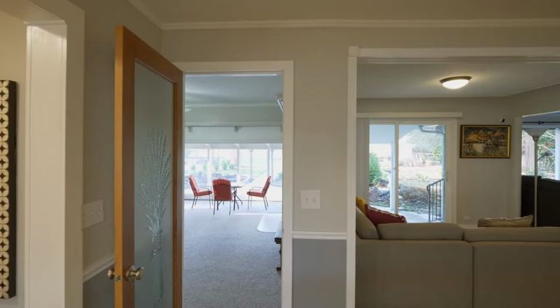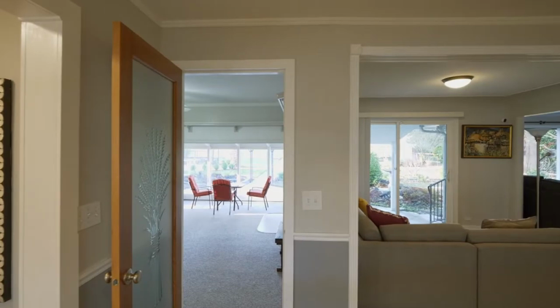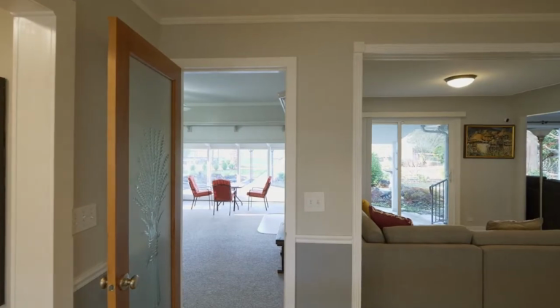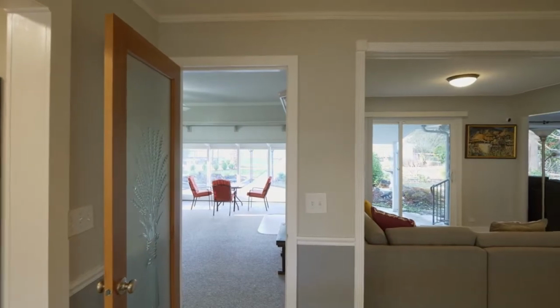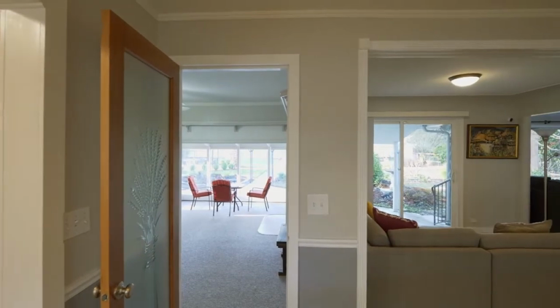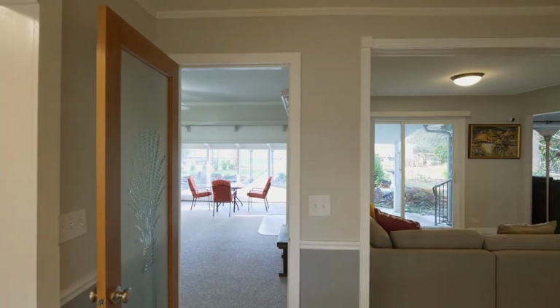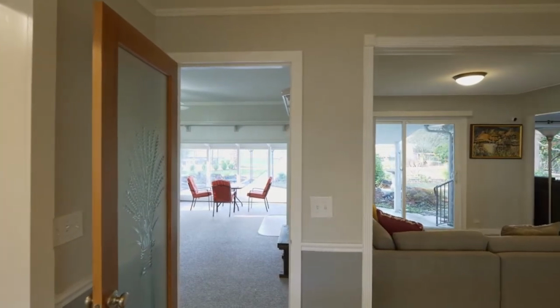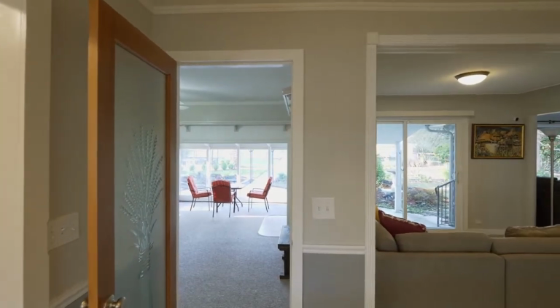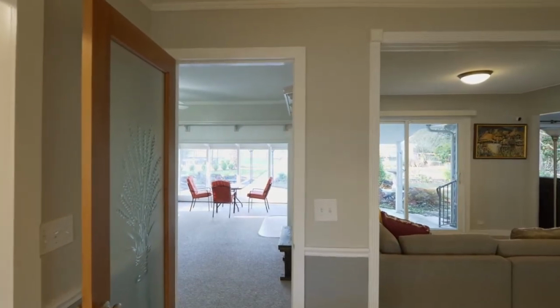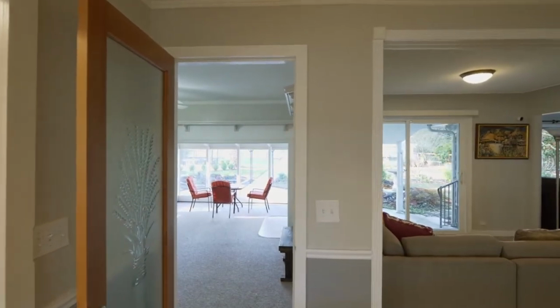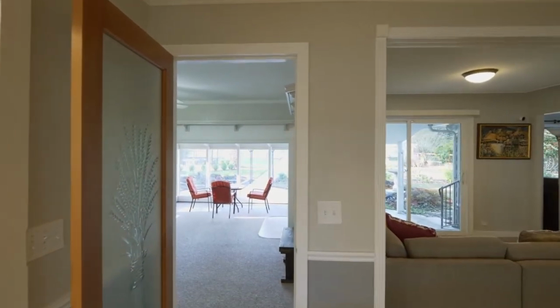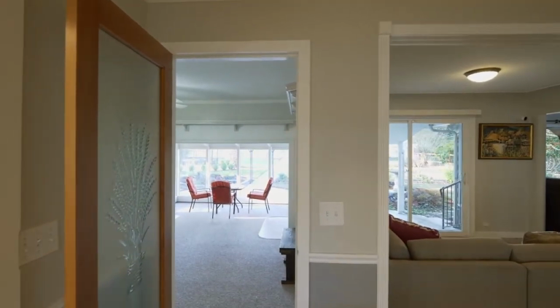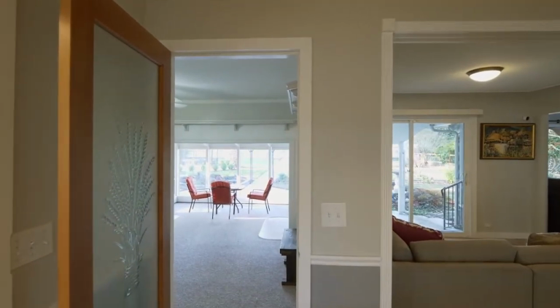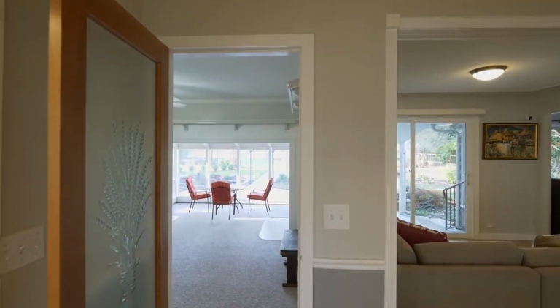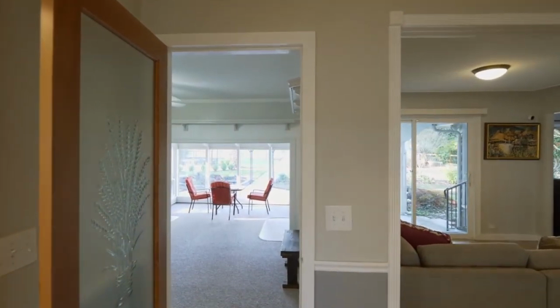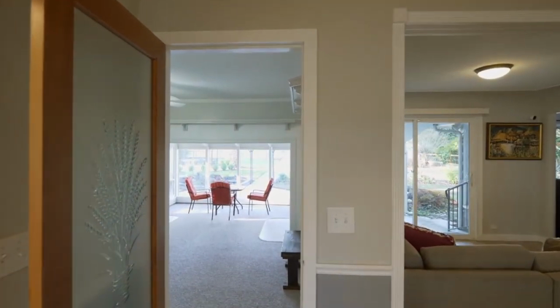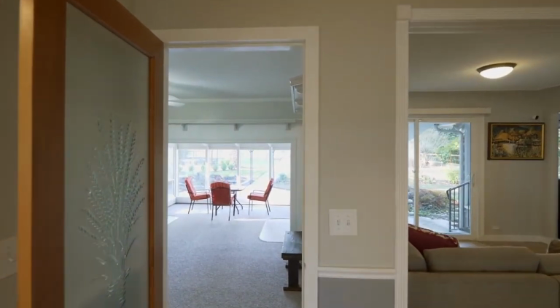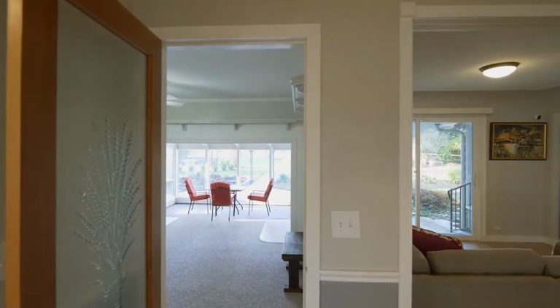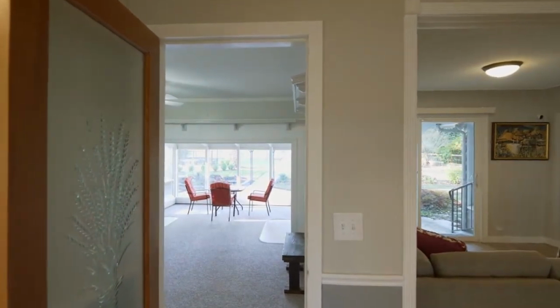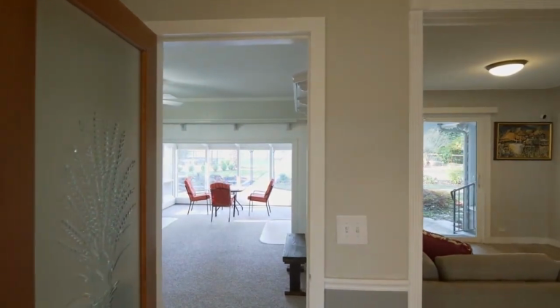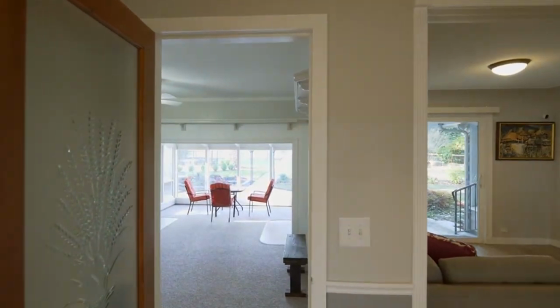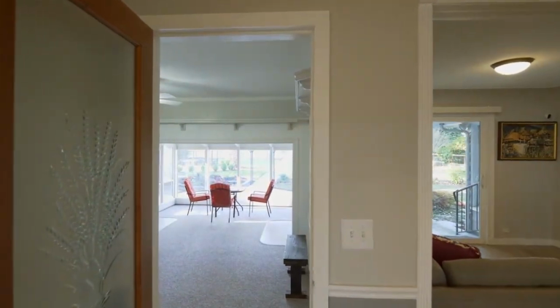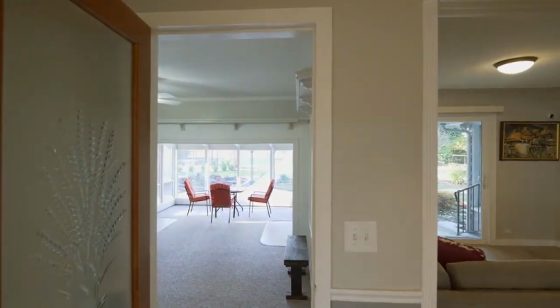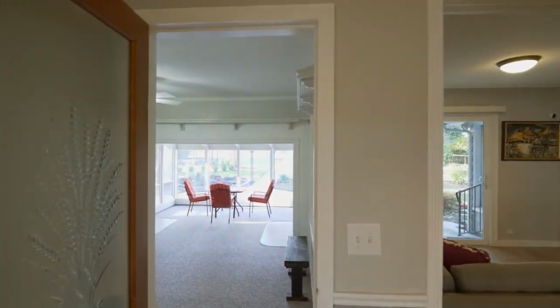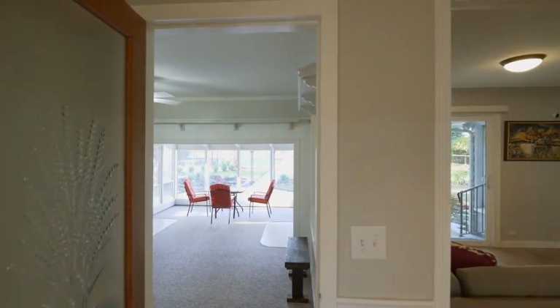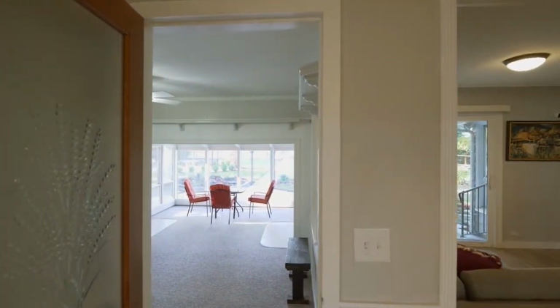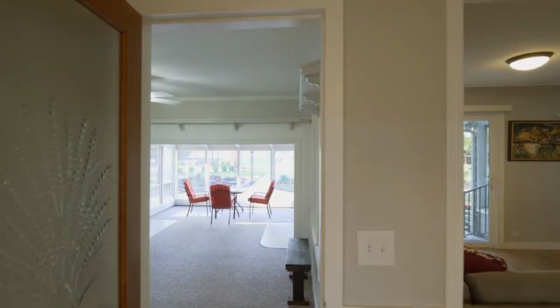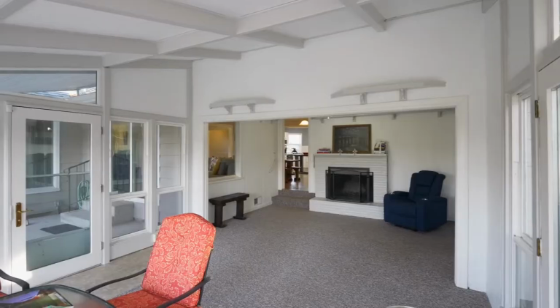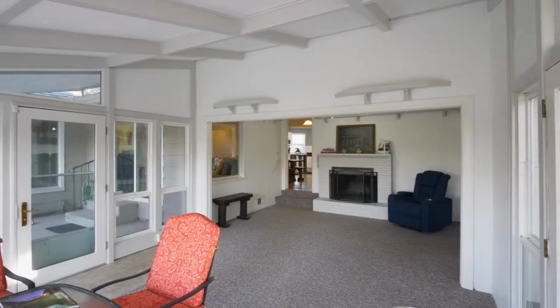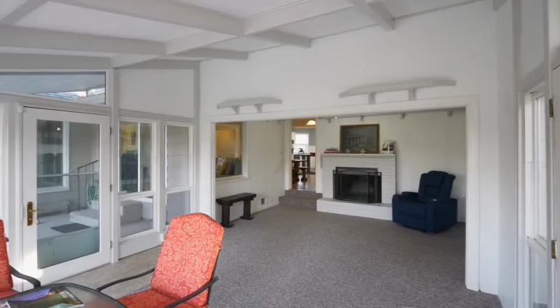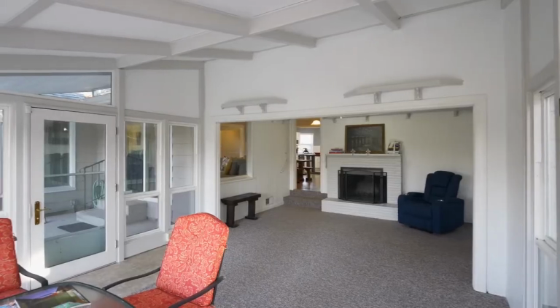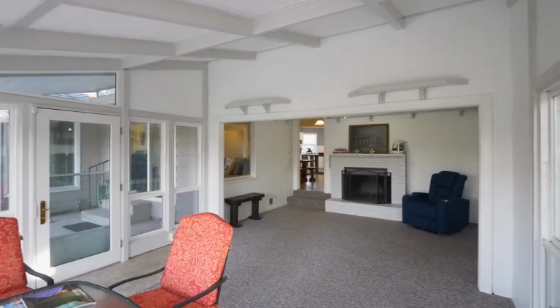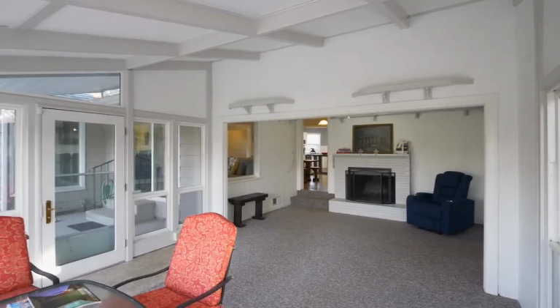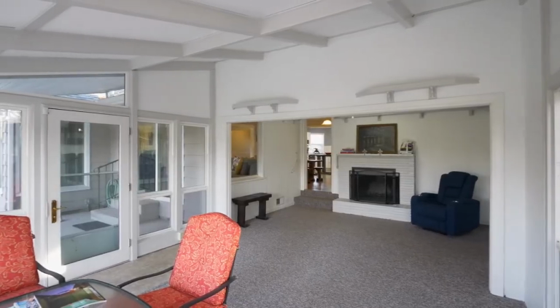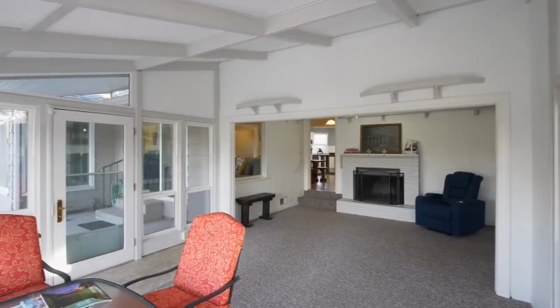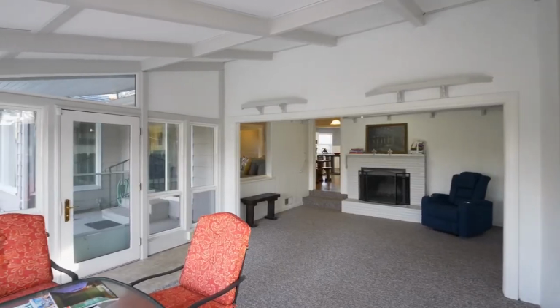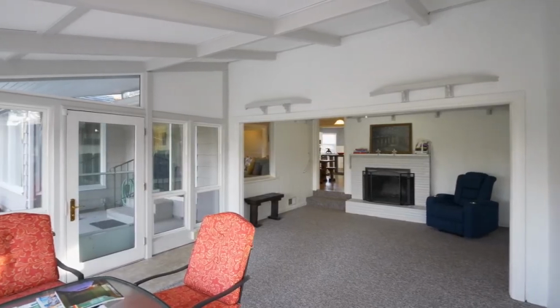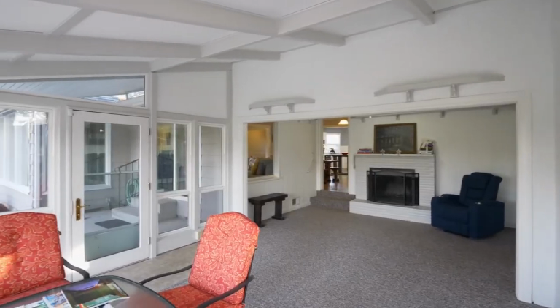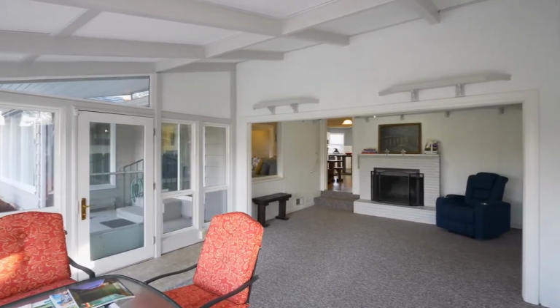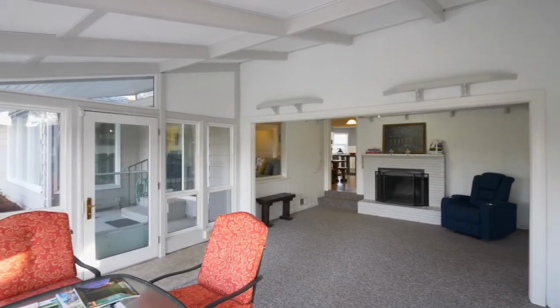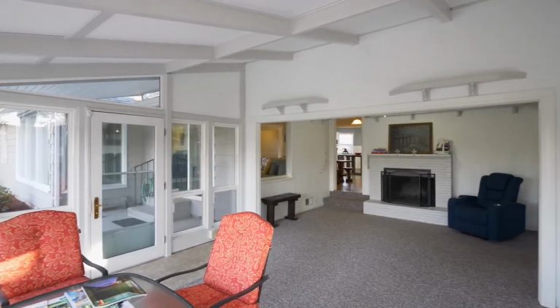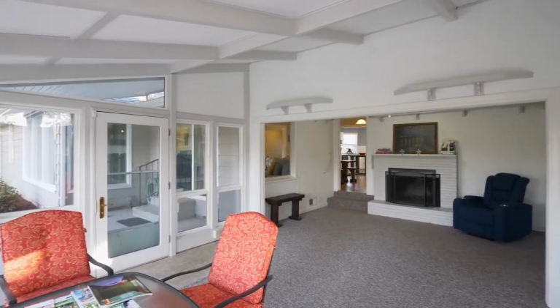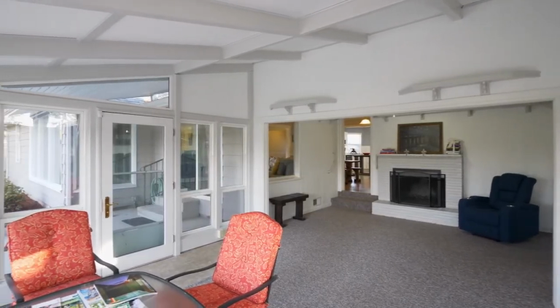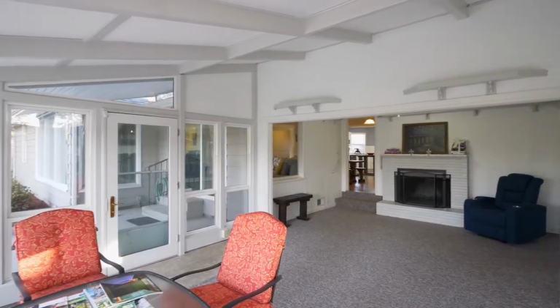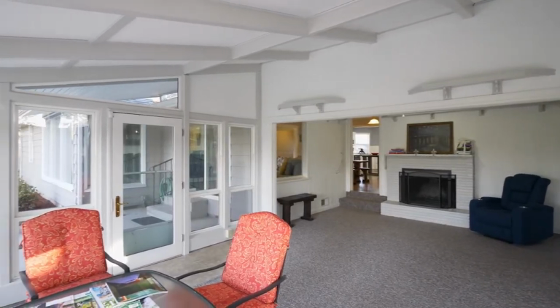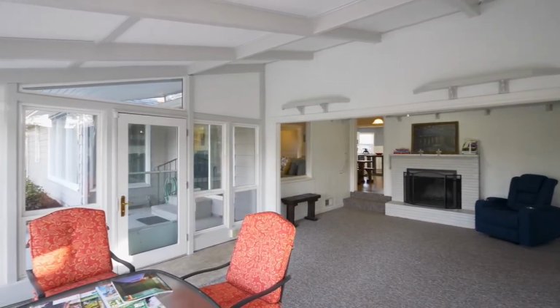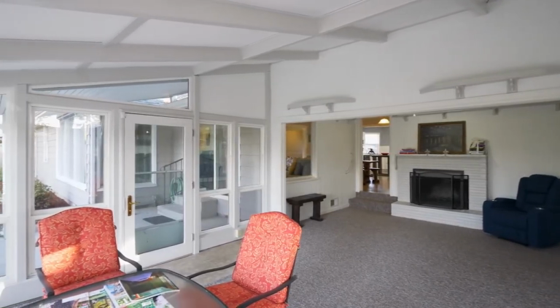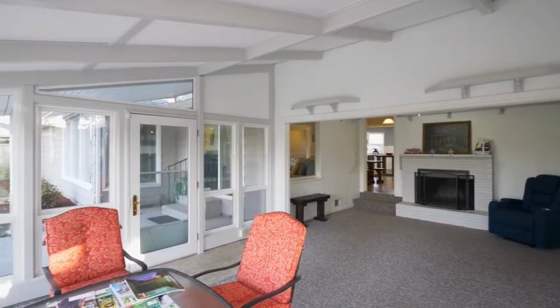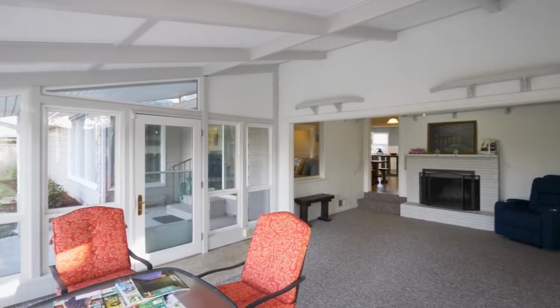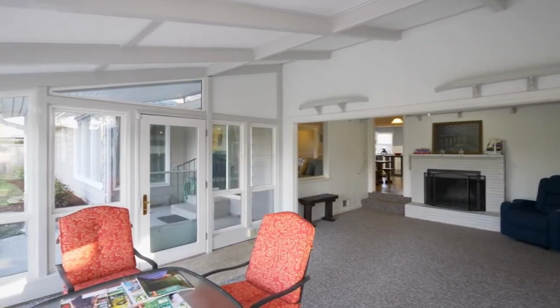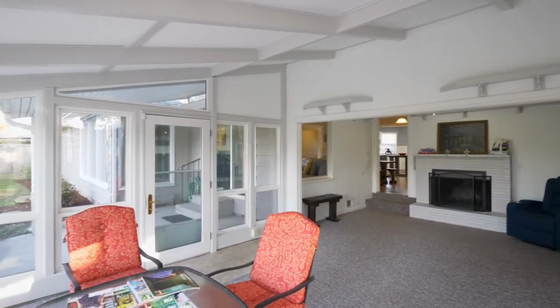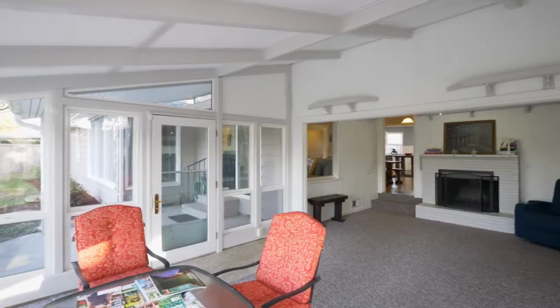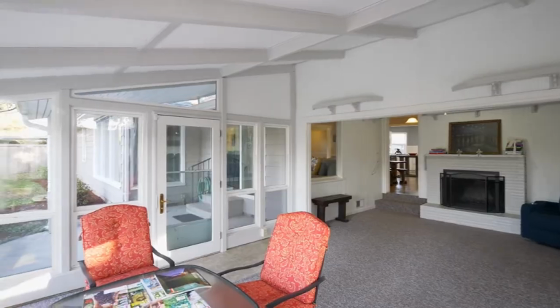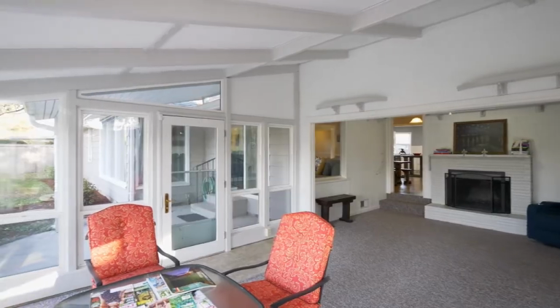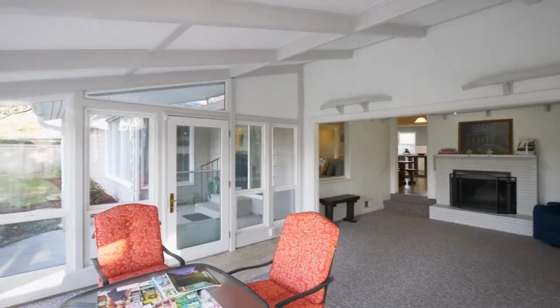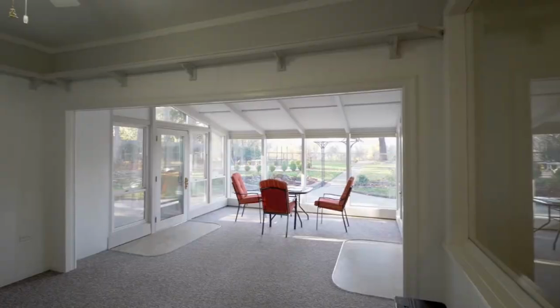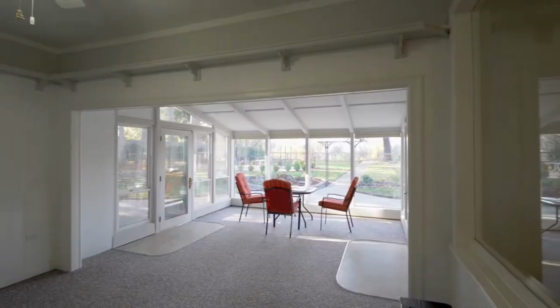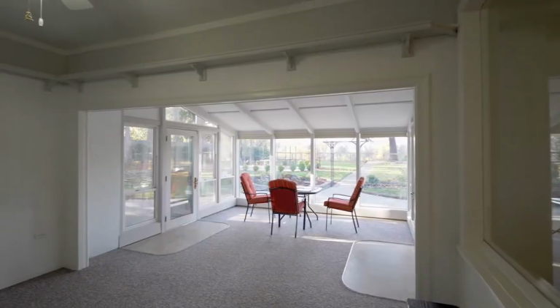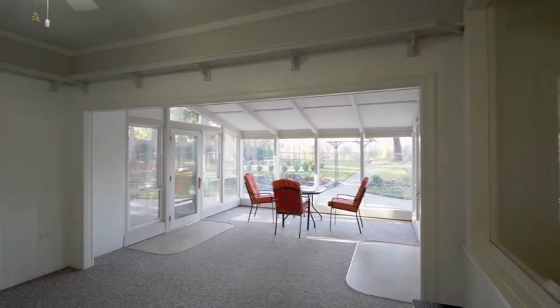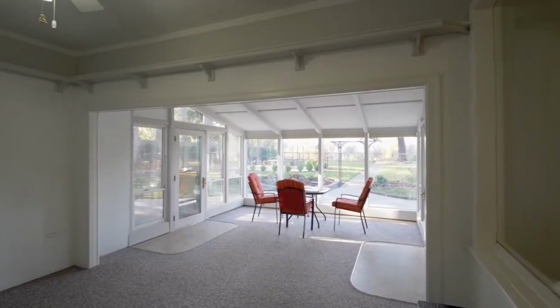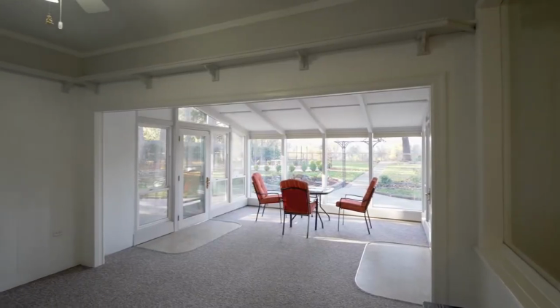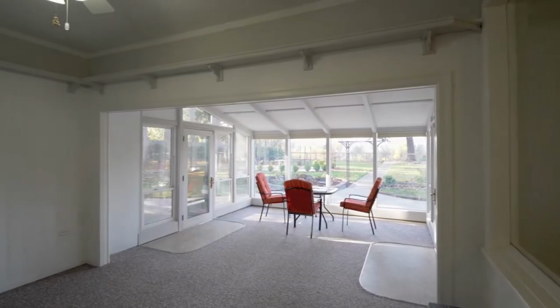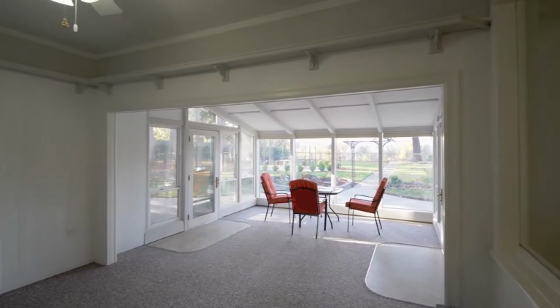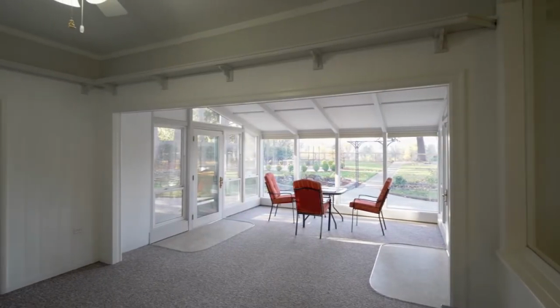A decorative glass door leads to a fabulous space for entertaining, family gatherings, or just relaxing.